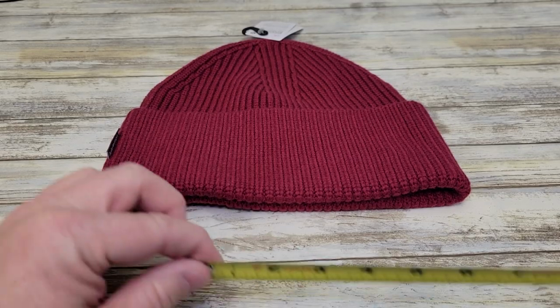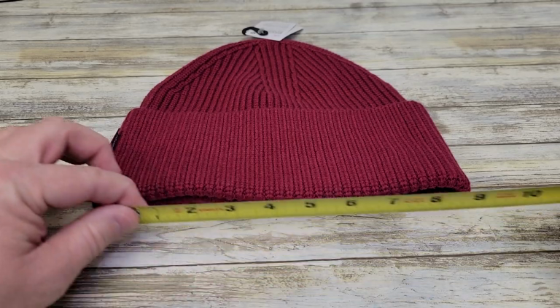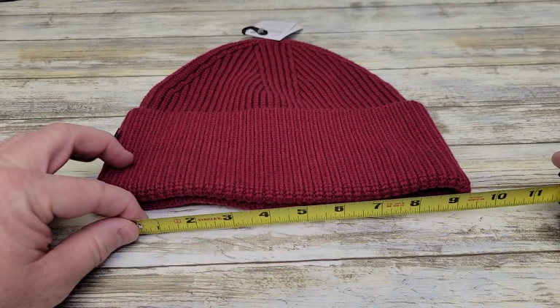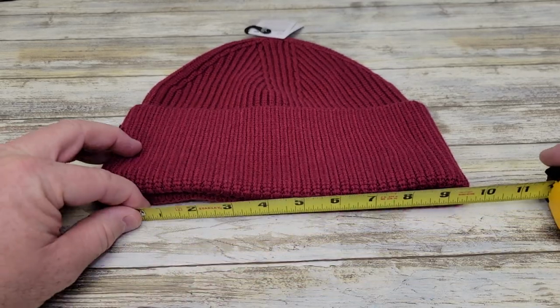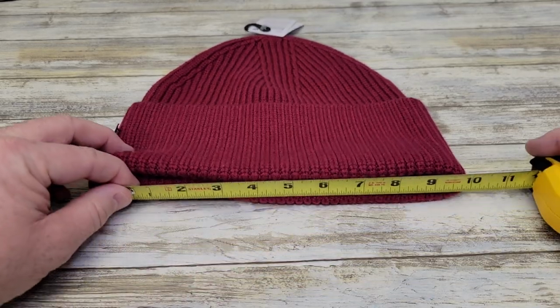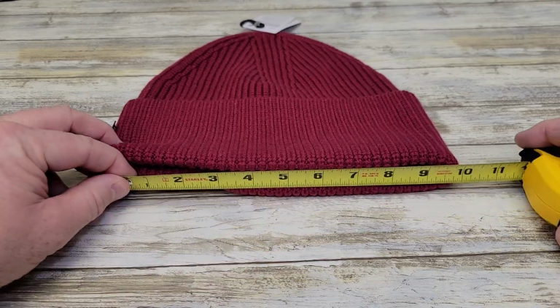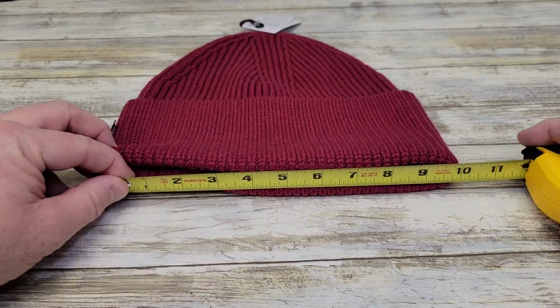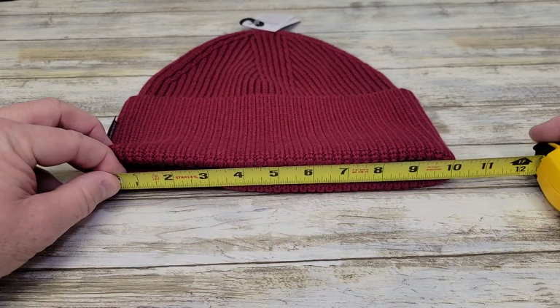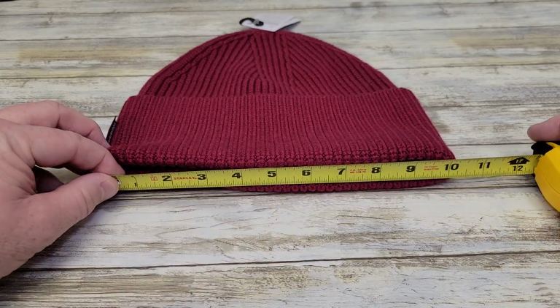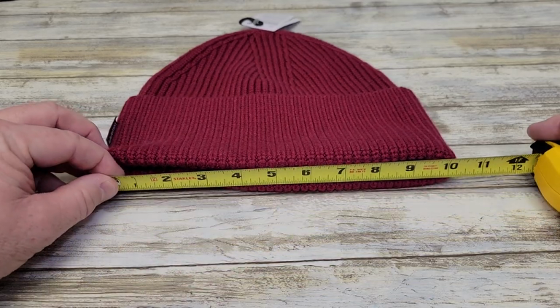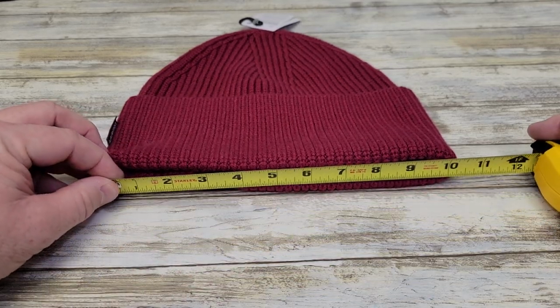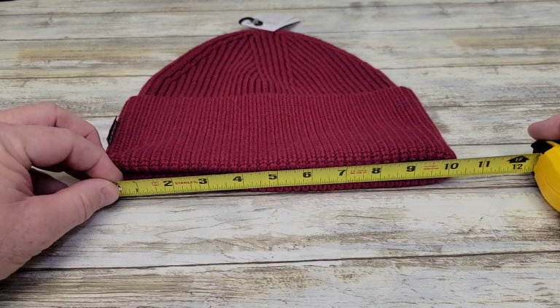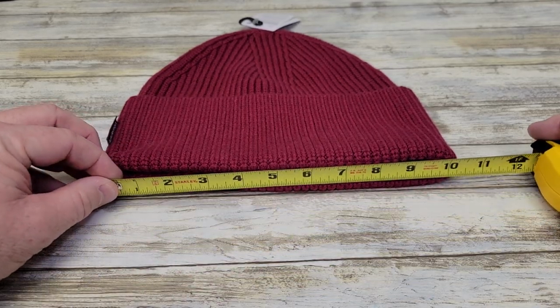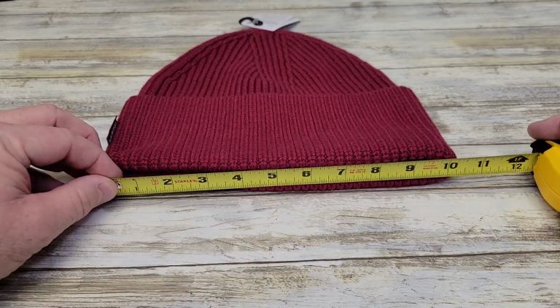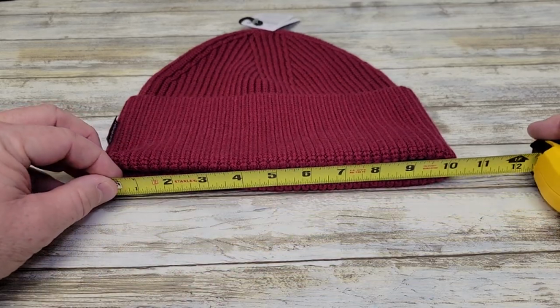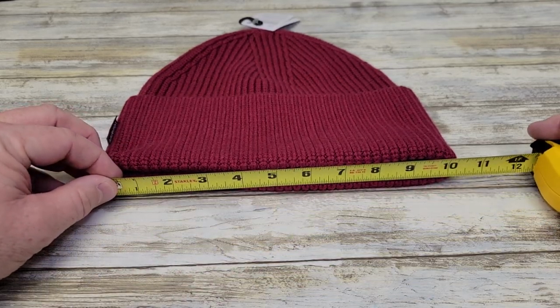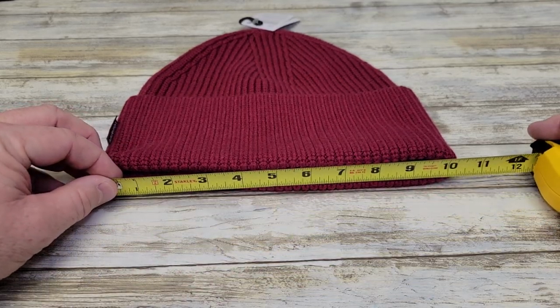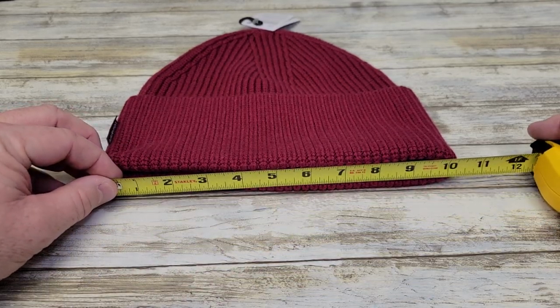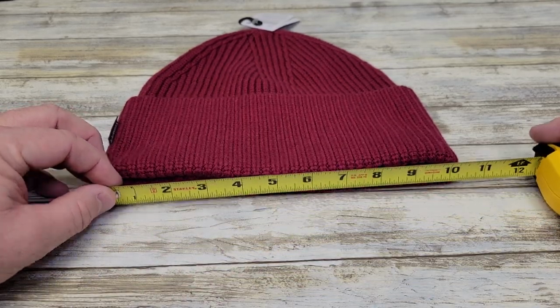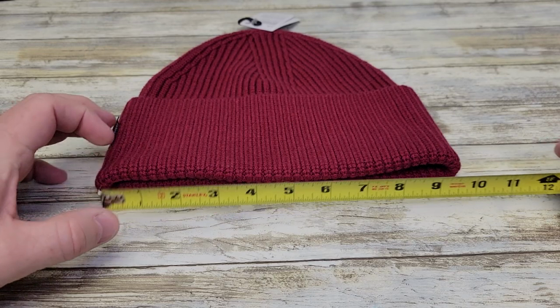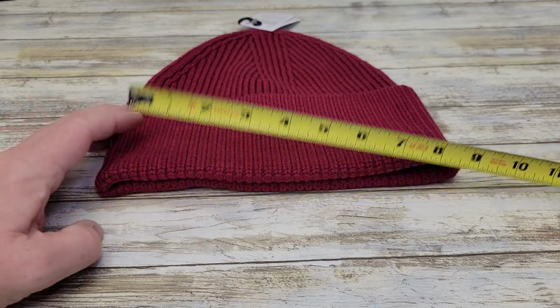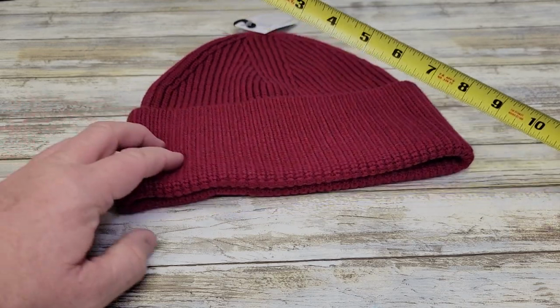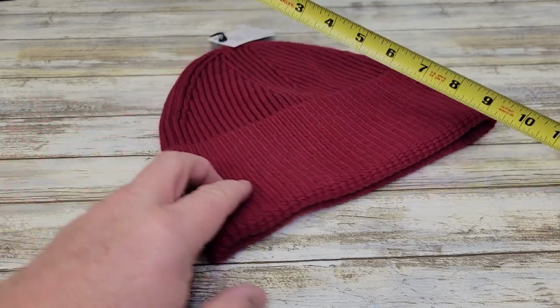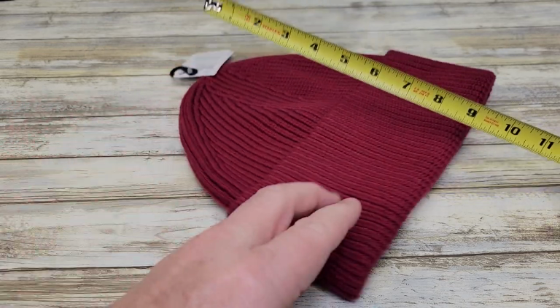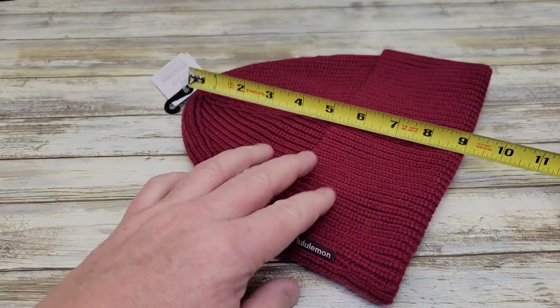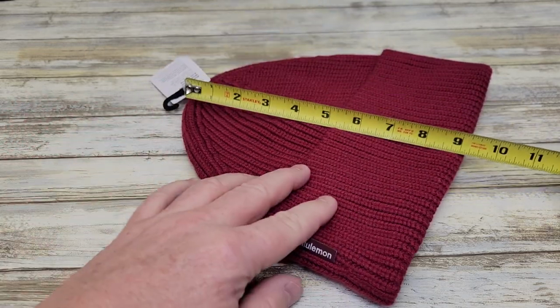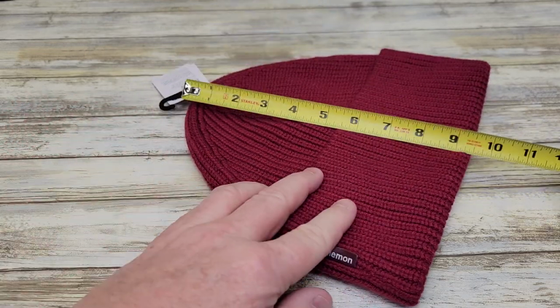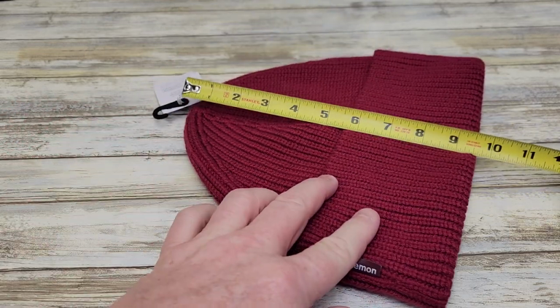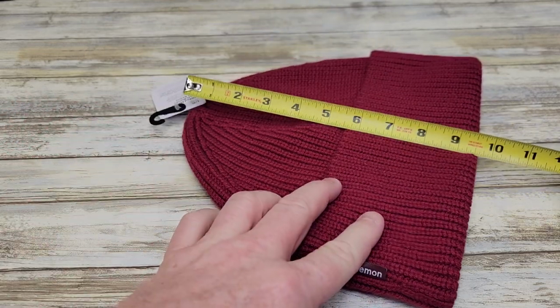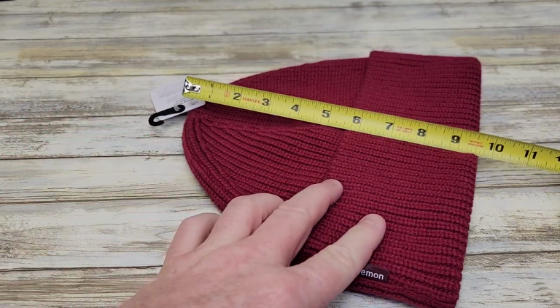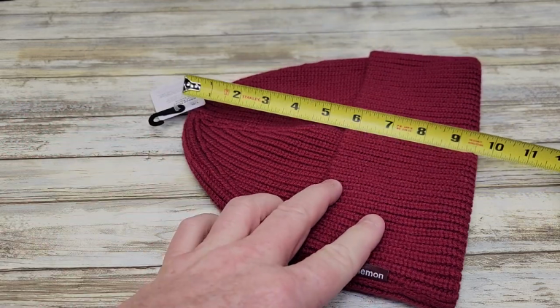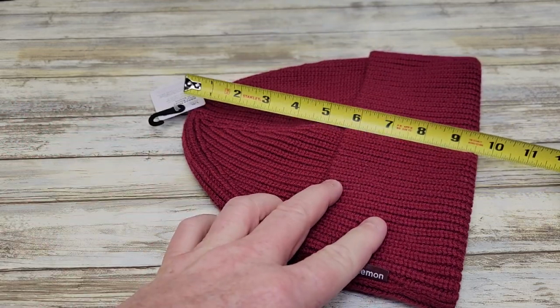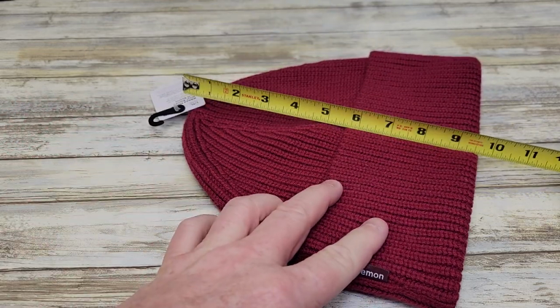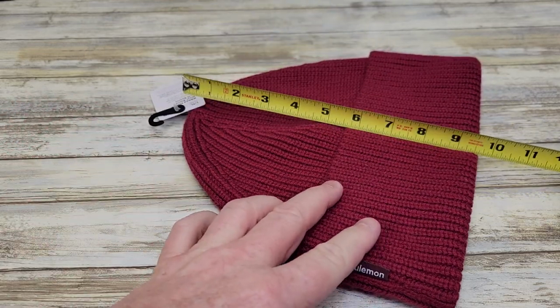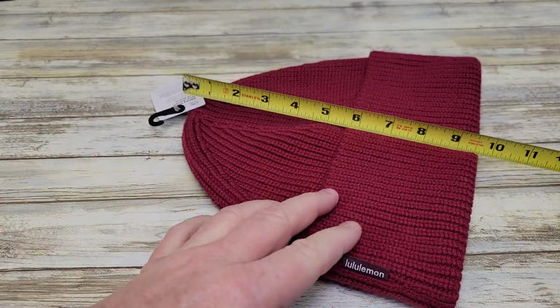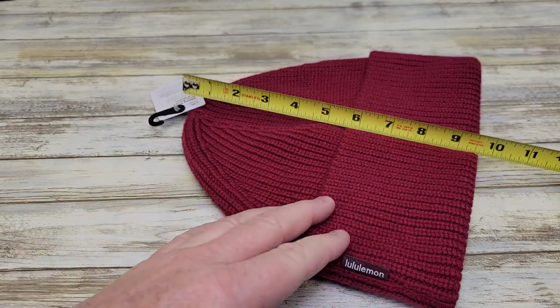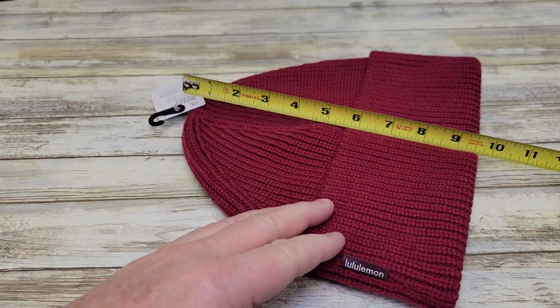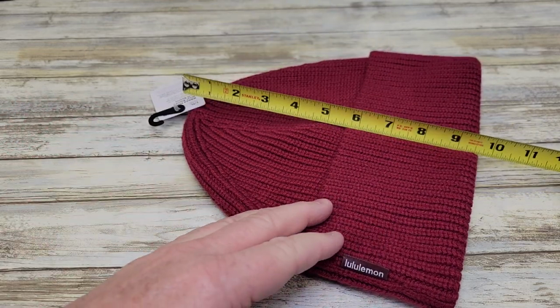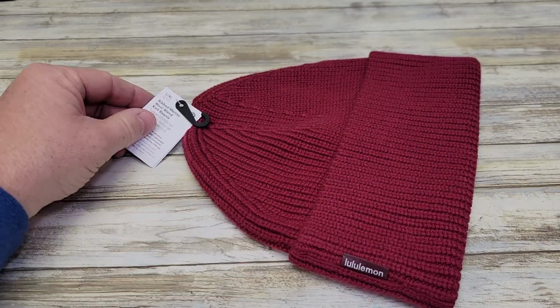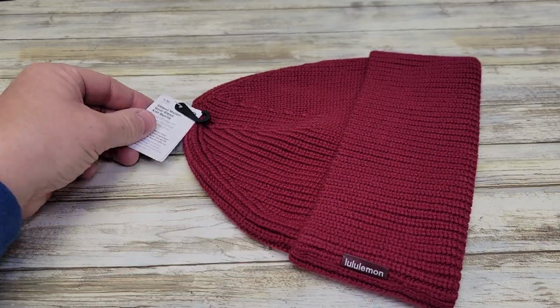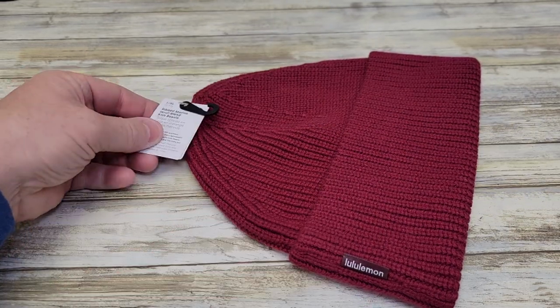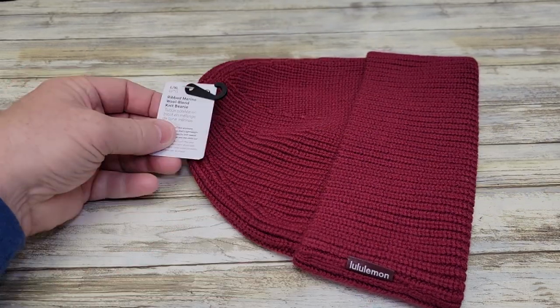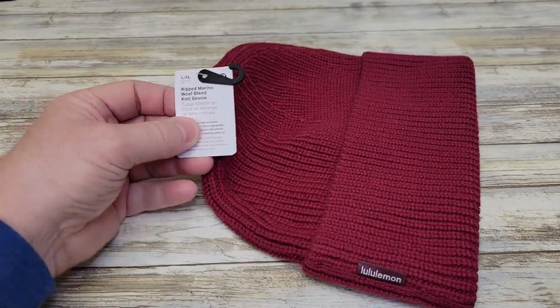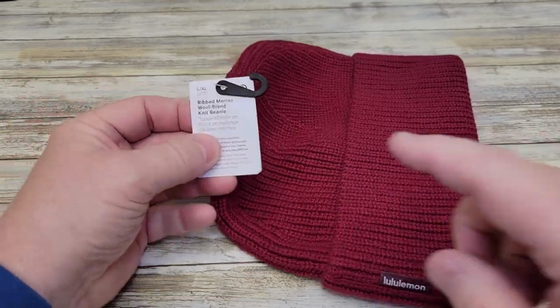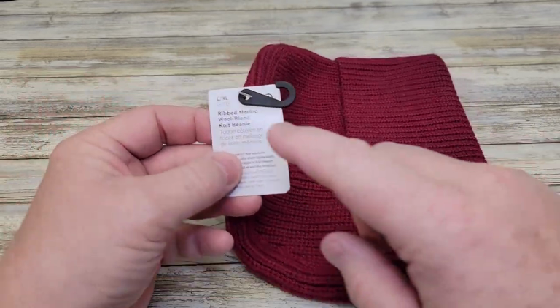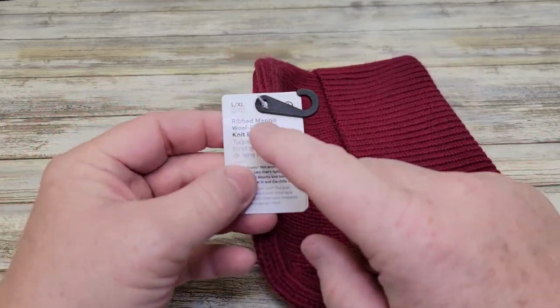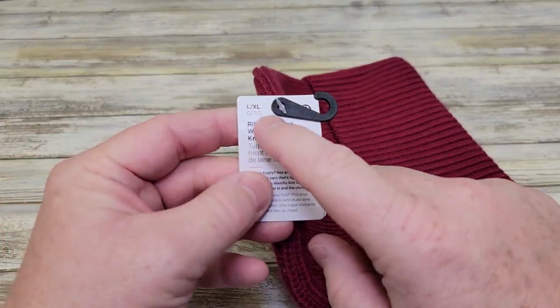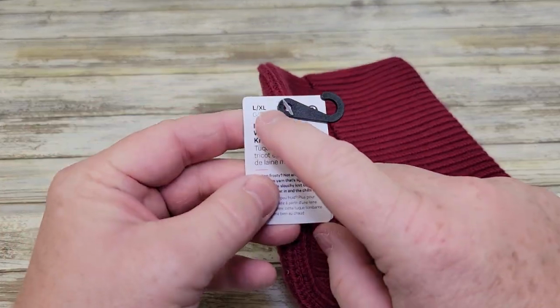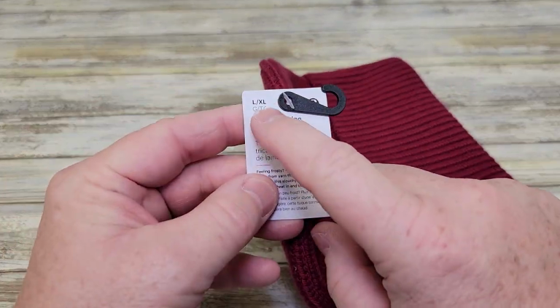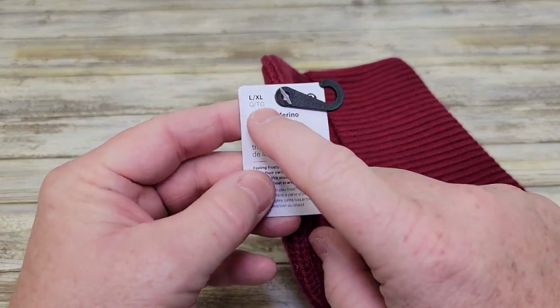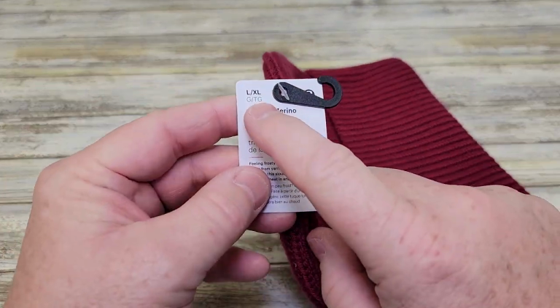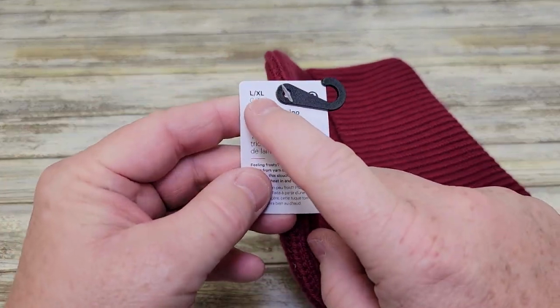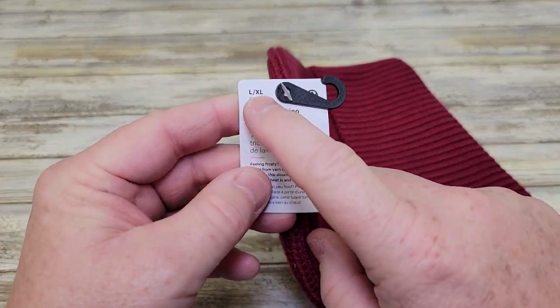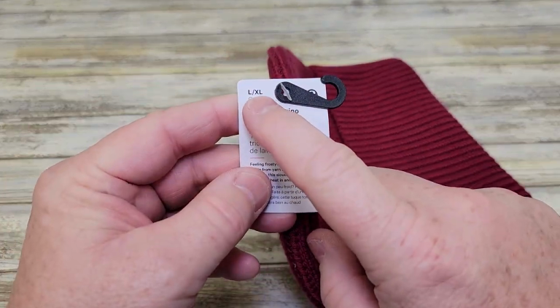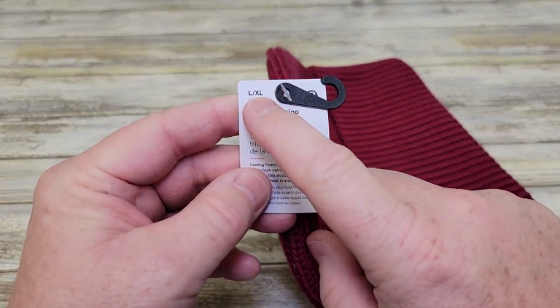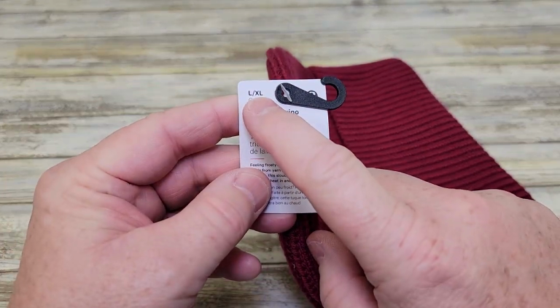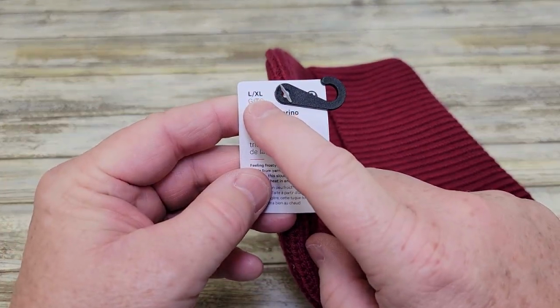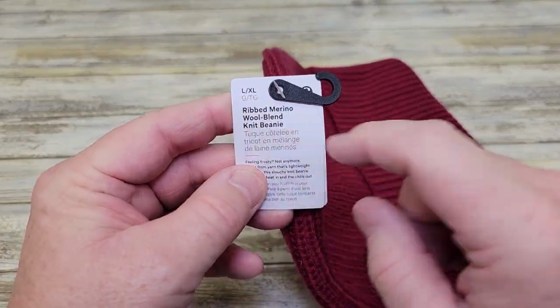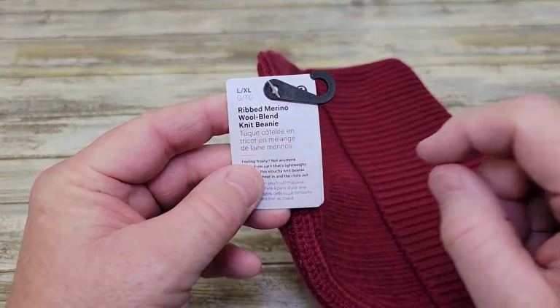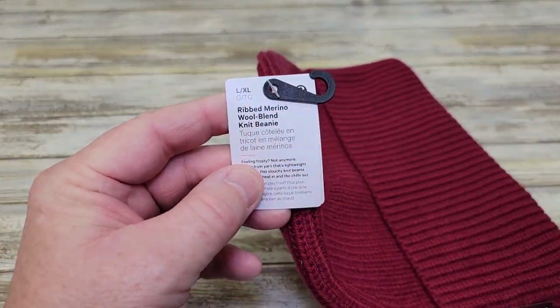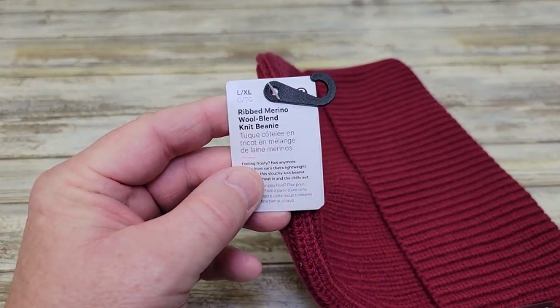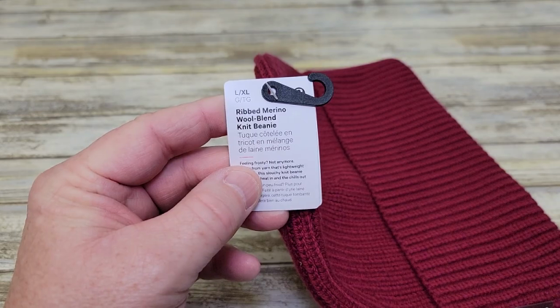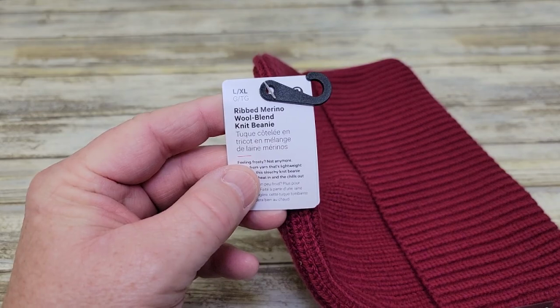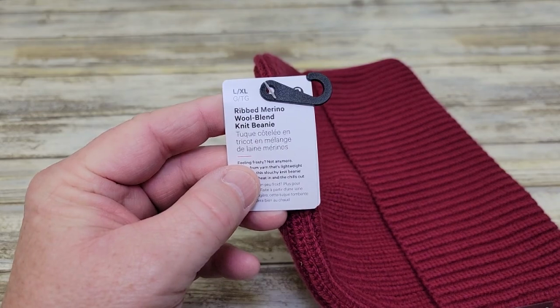Let's do some measurements. So 10 inches wide, top to bottom is about 9.5 inches. The size of this is the large, extra large.